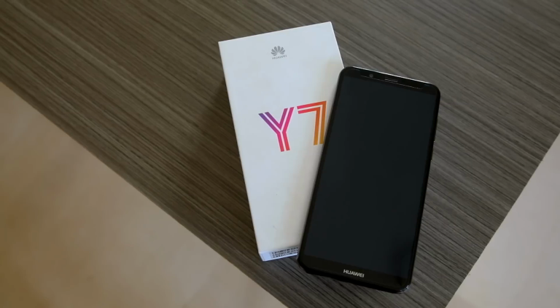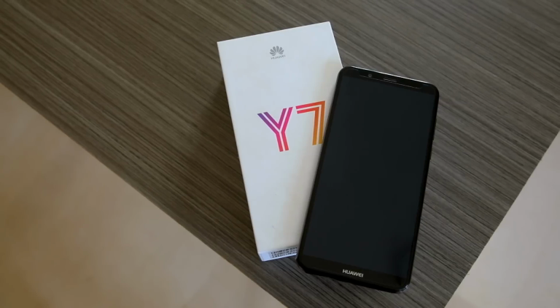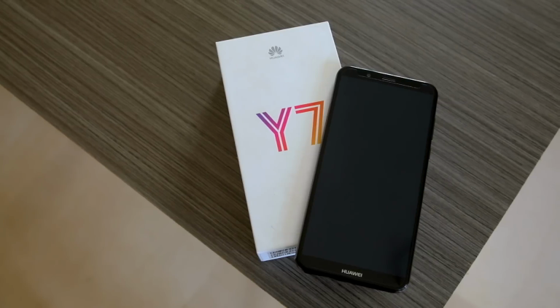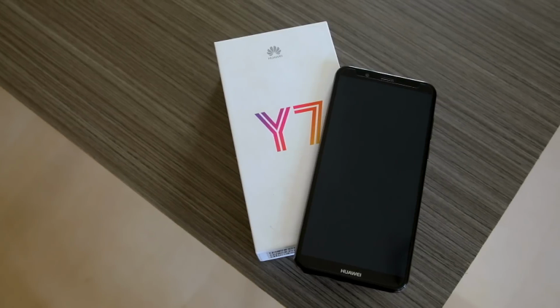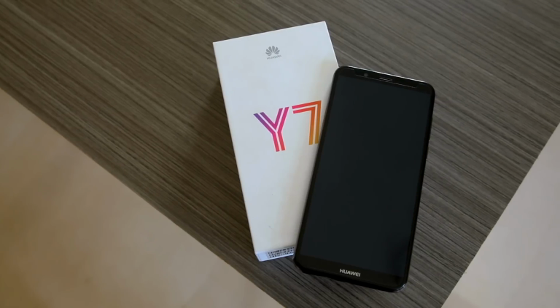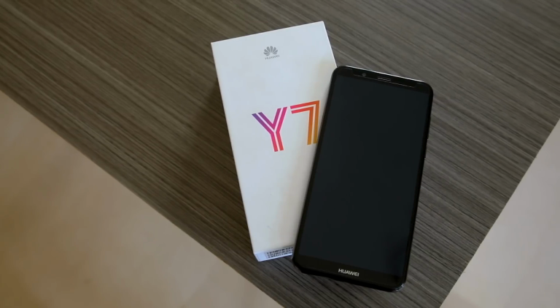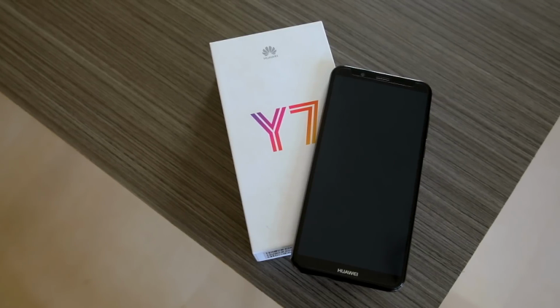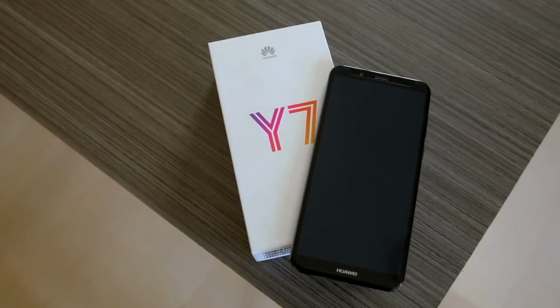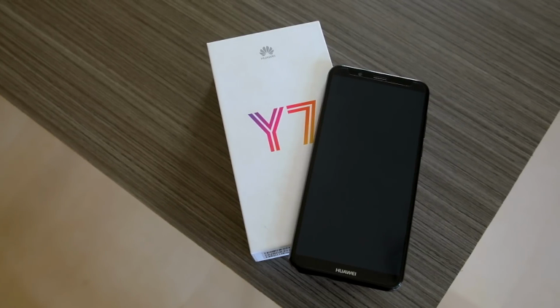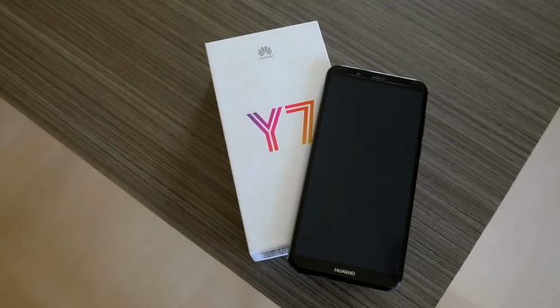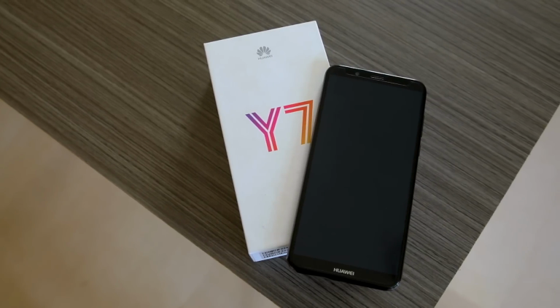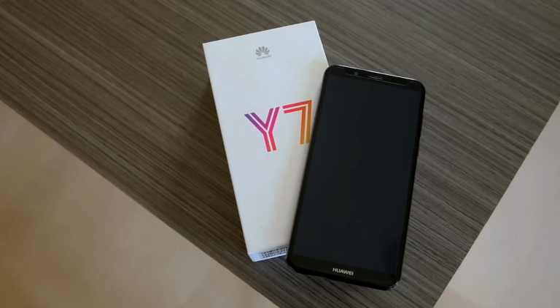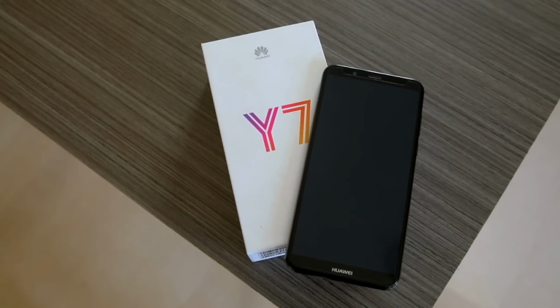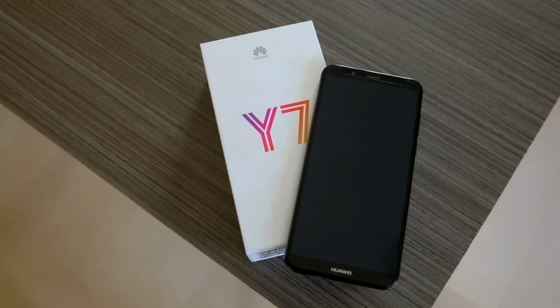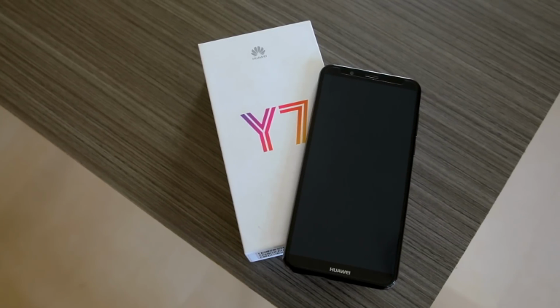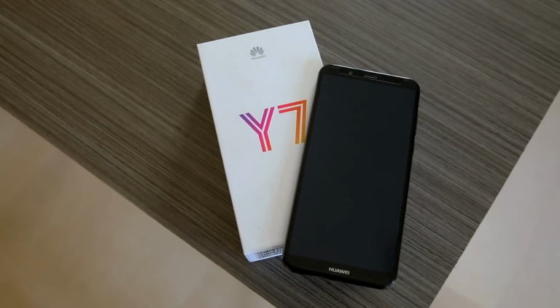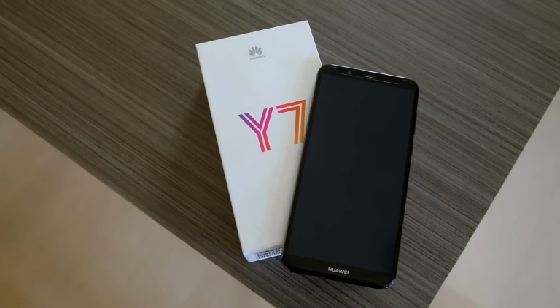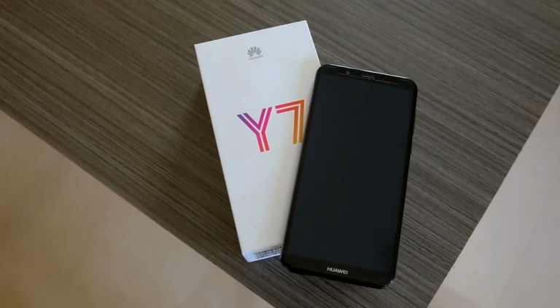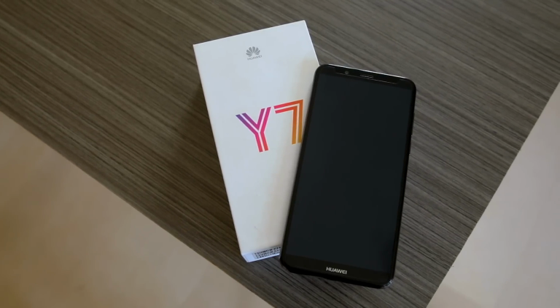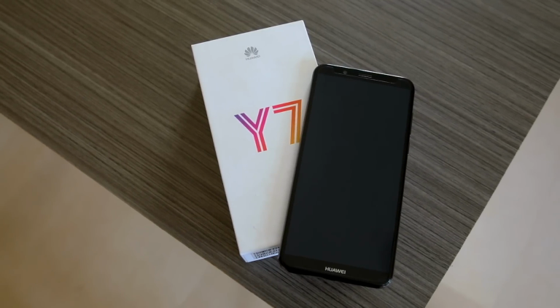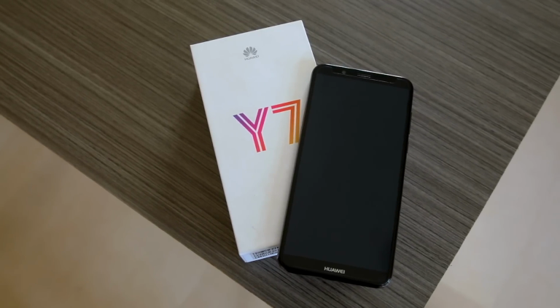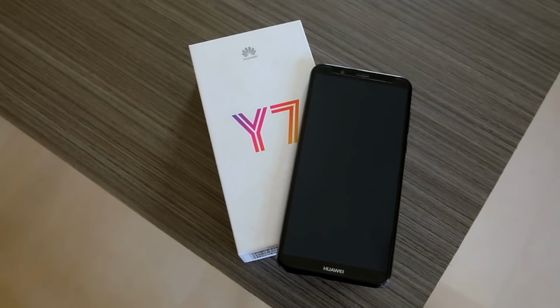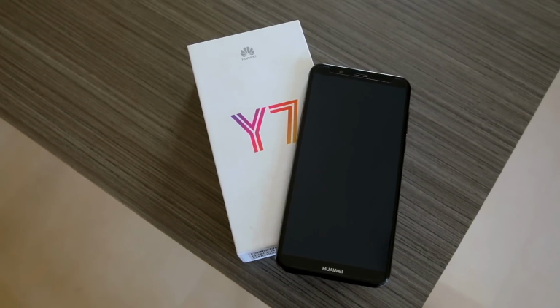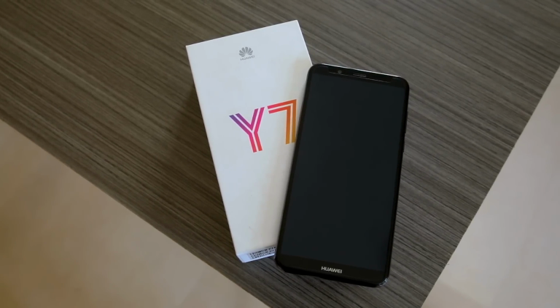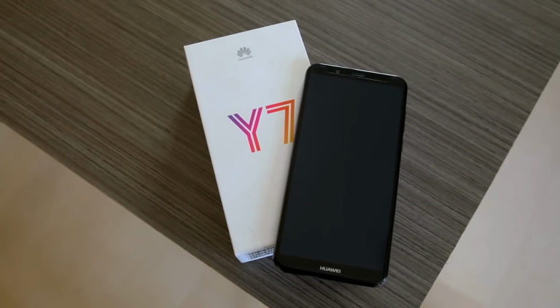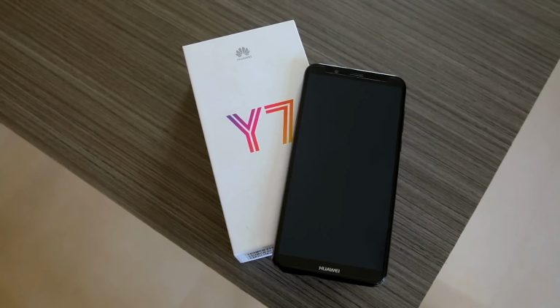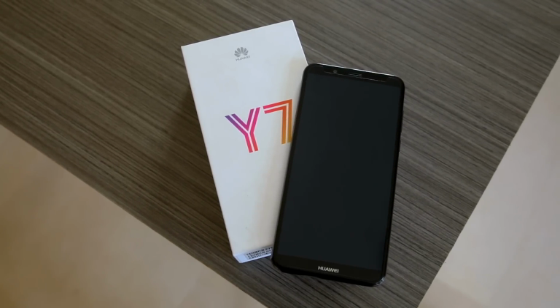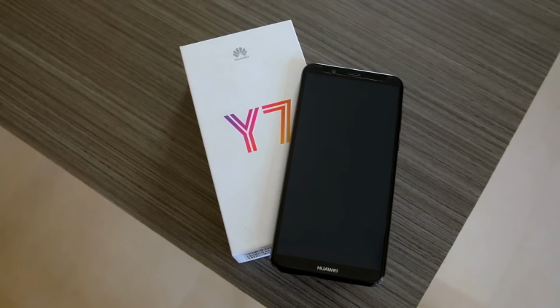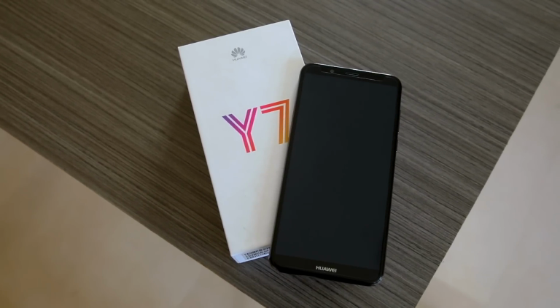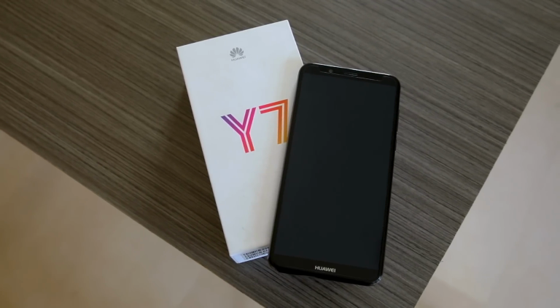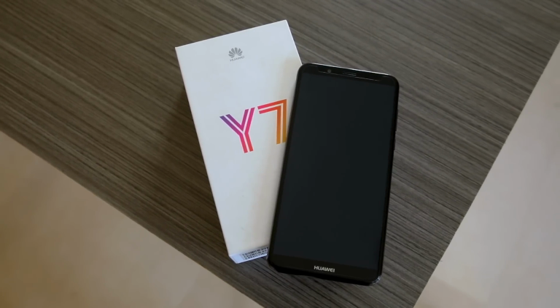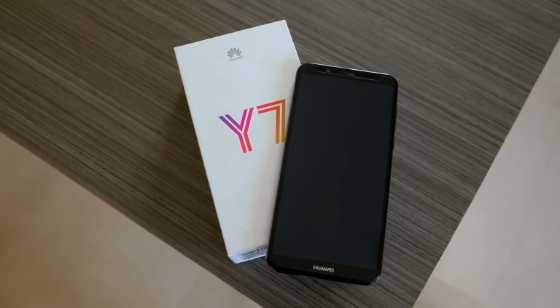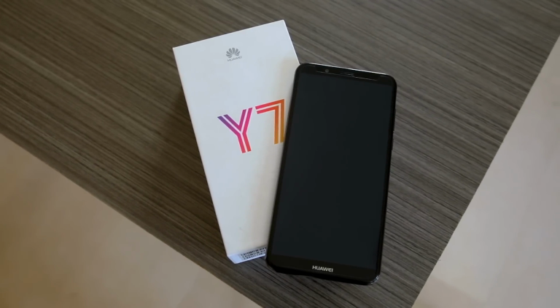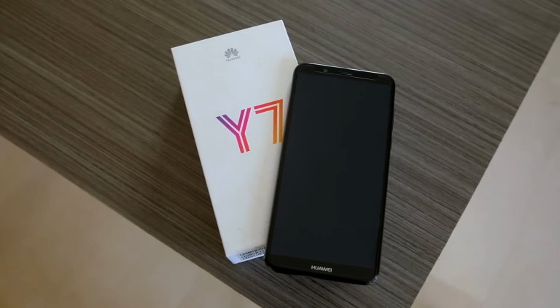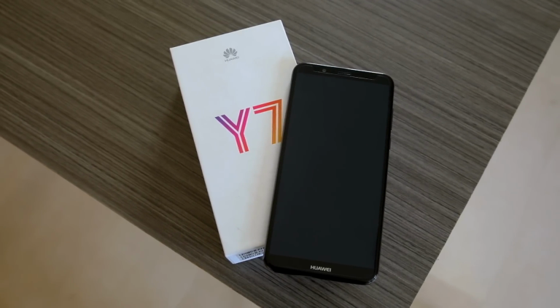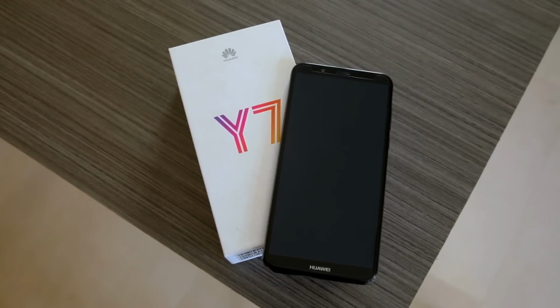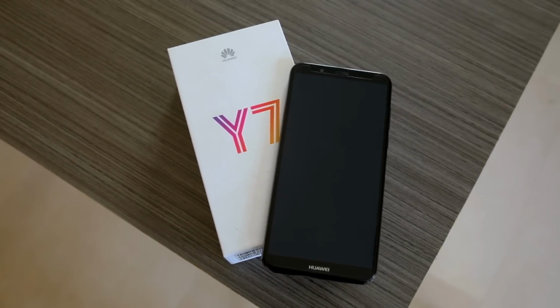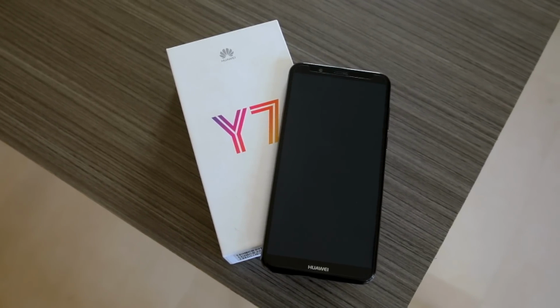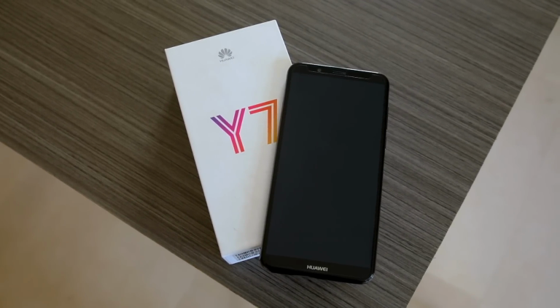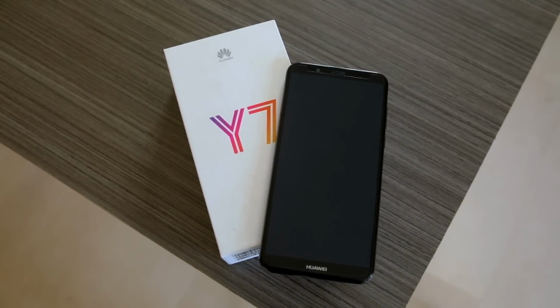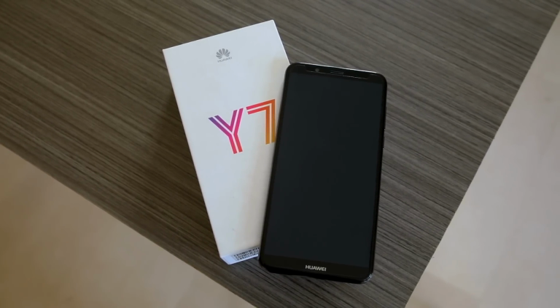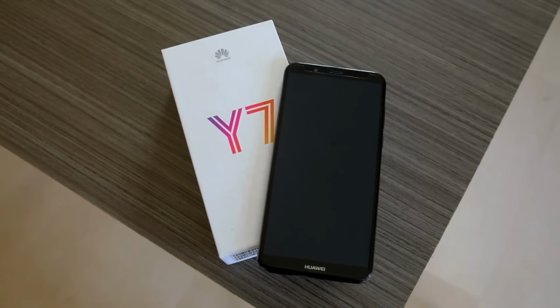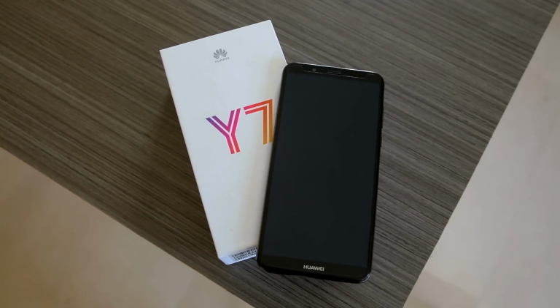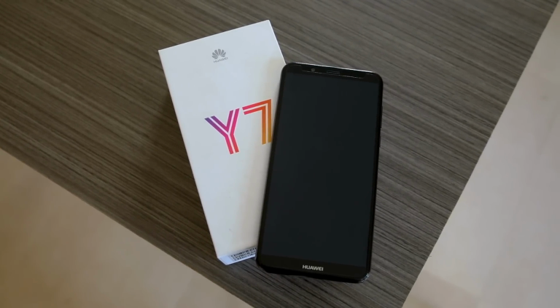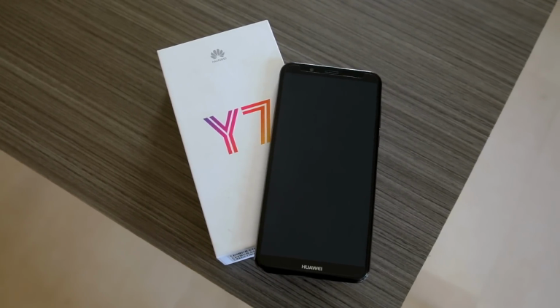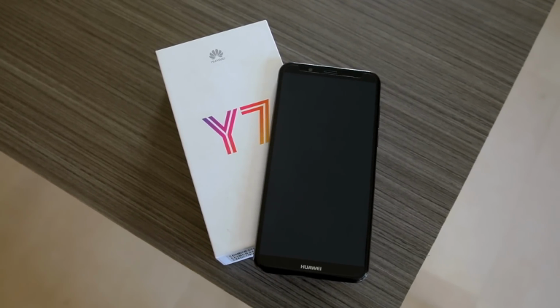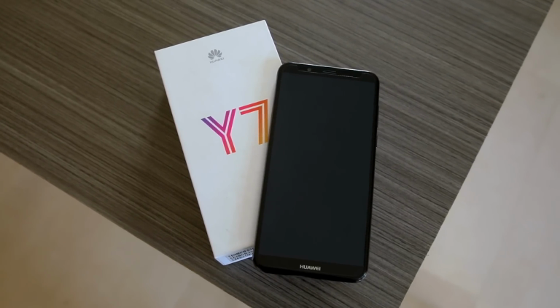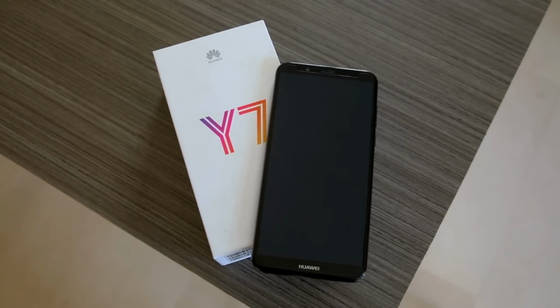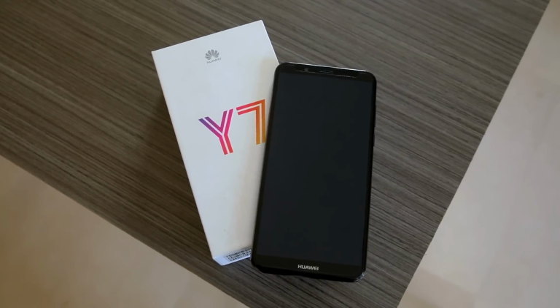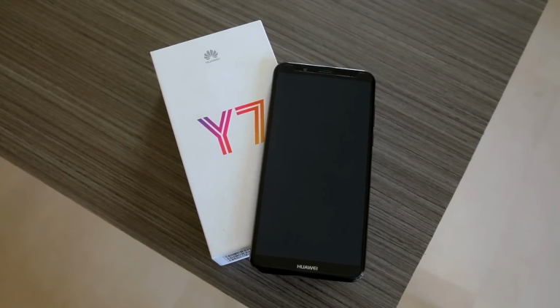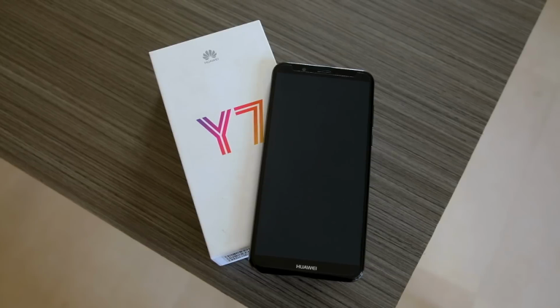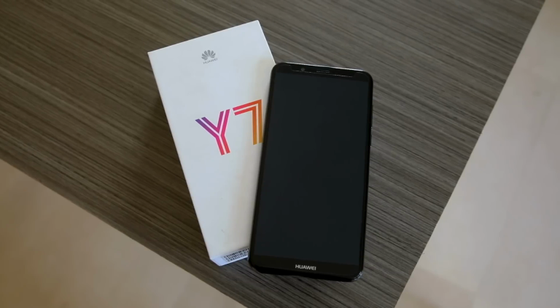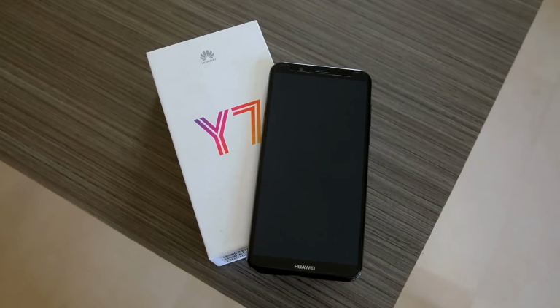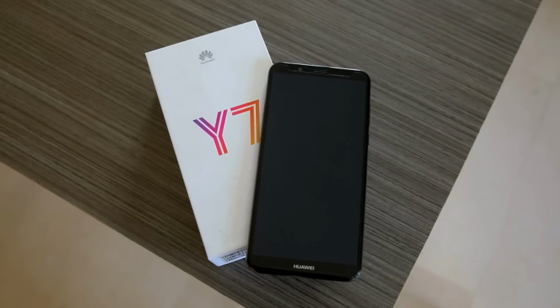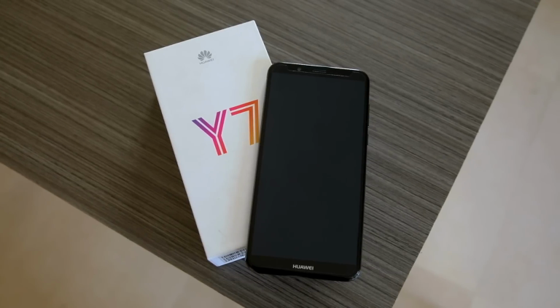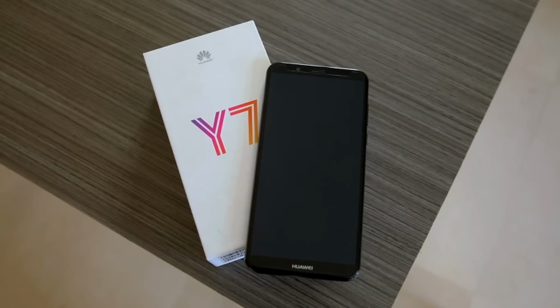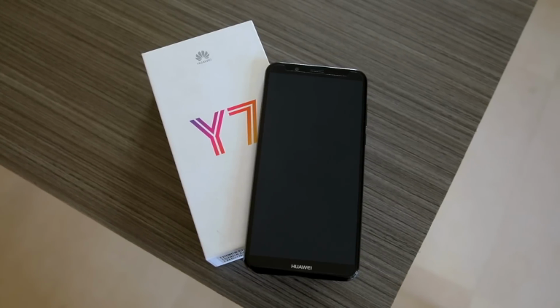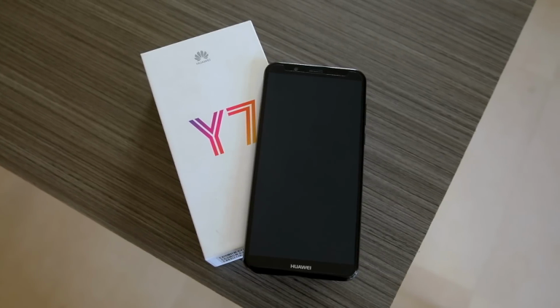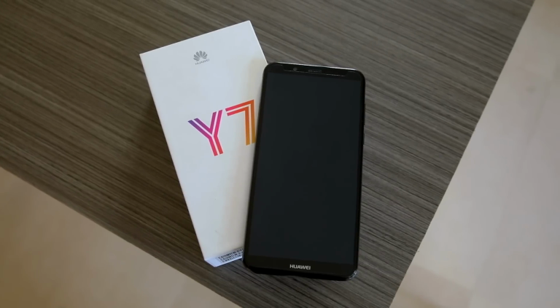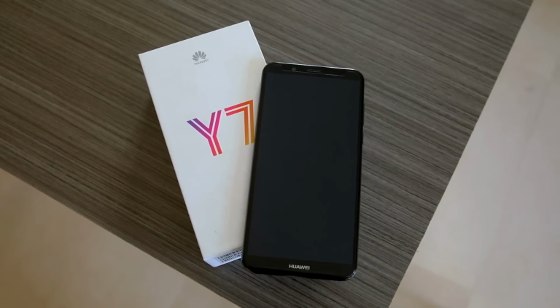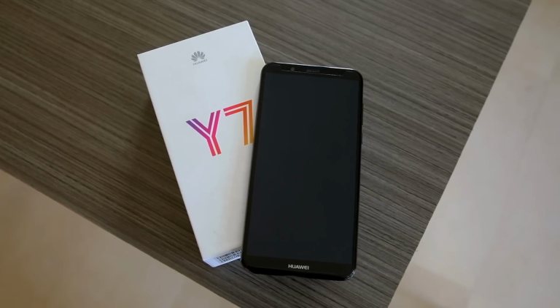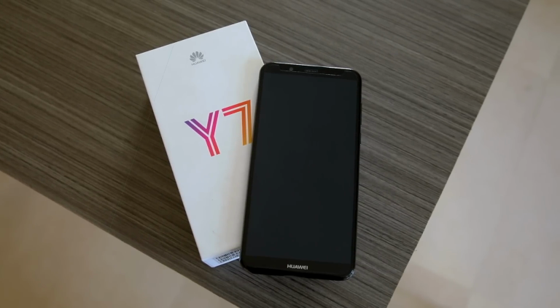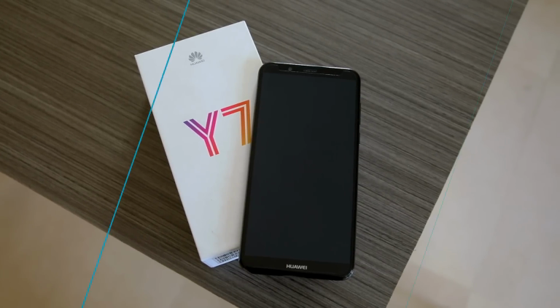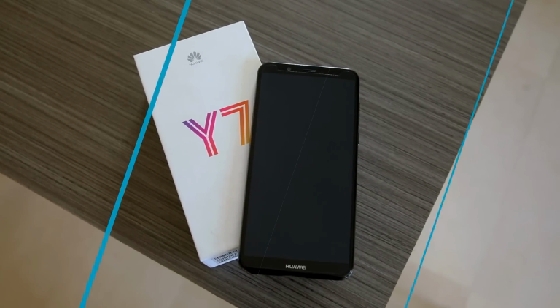Today we have the Huawei Y7 Pro 2018 on our review desk. Let's dissect the box and find what's inside.